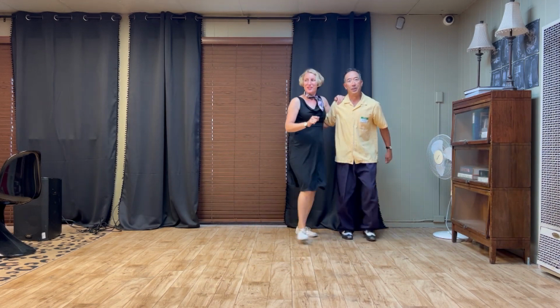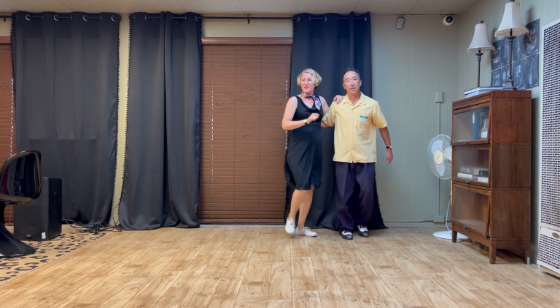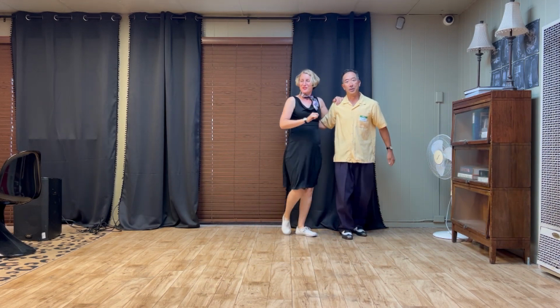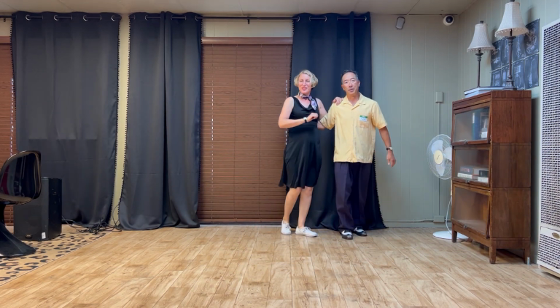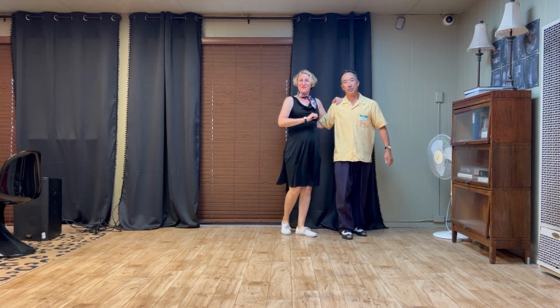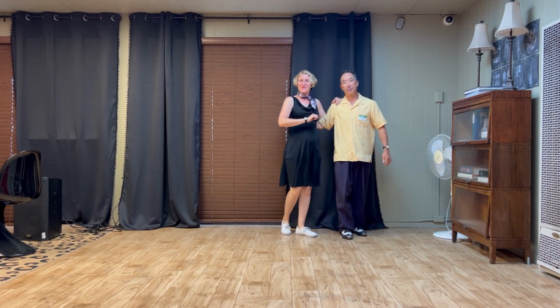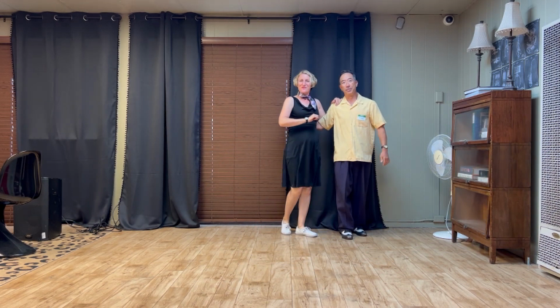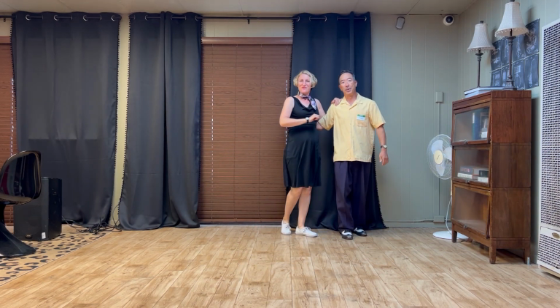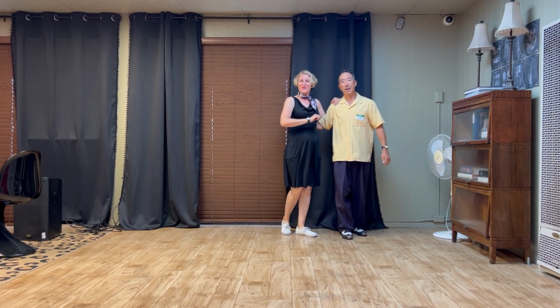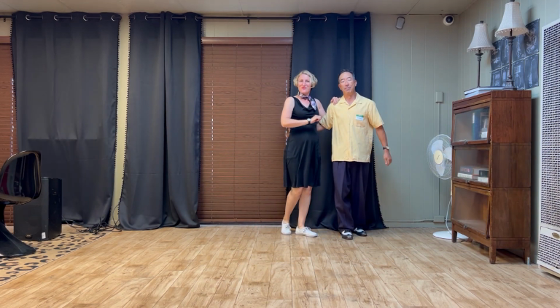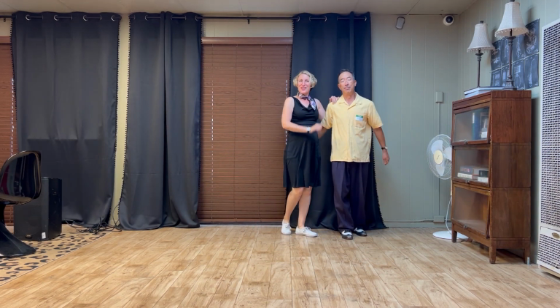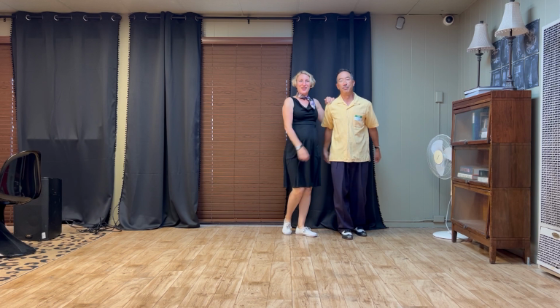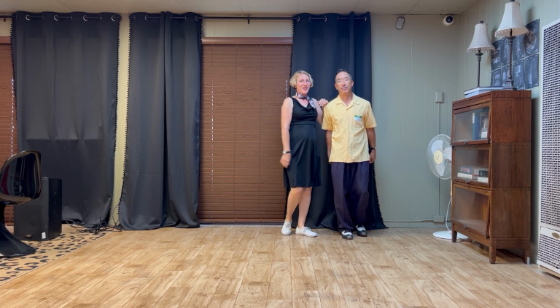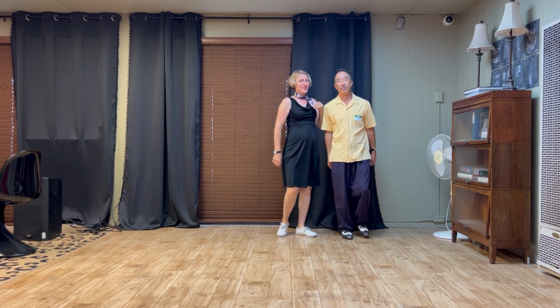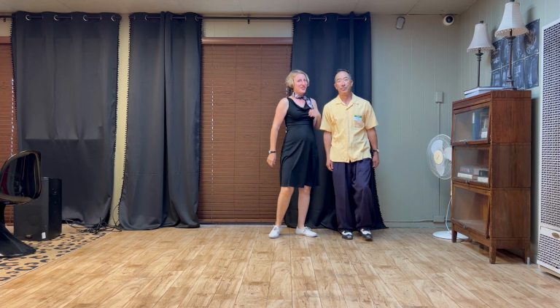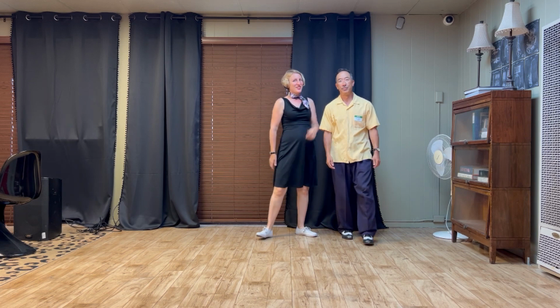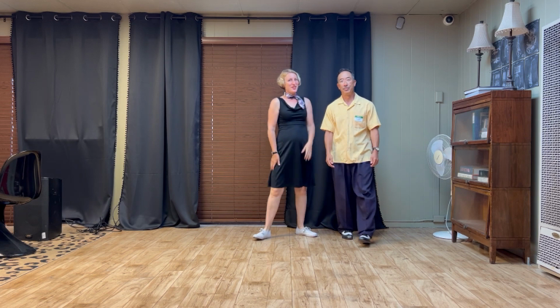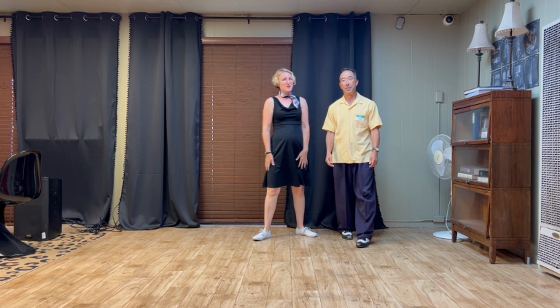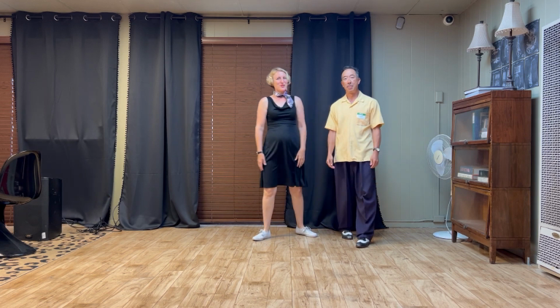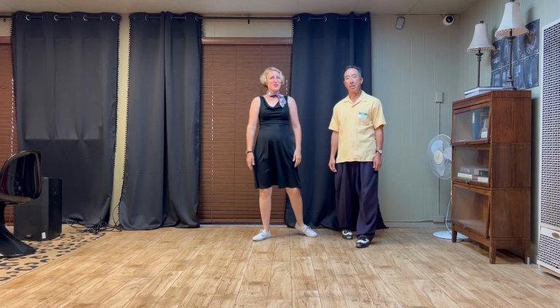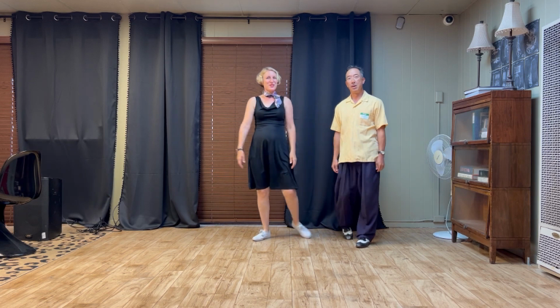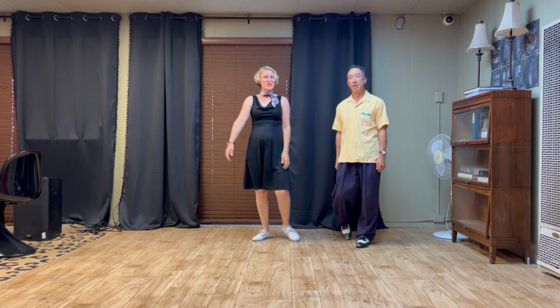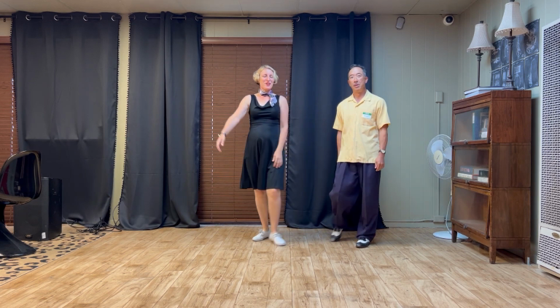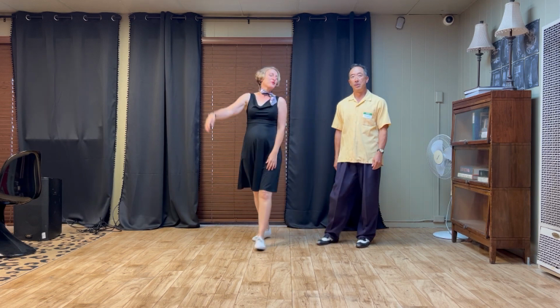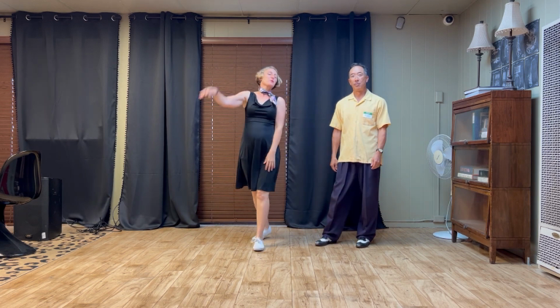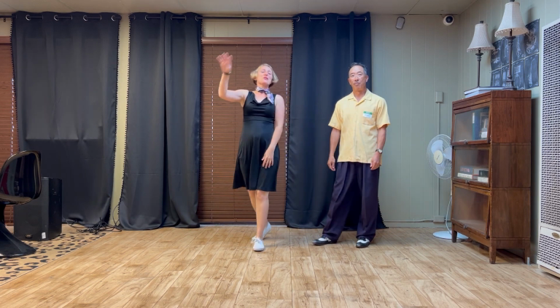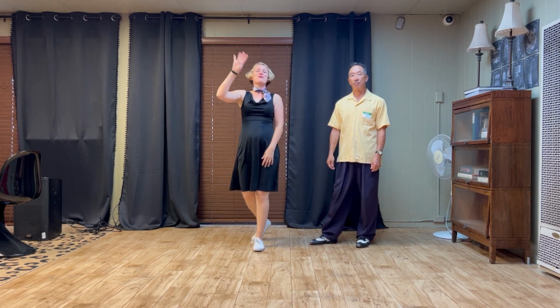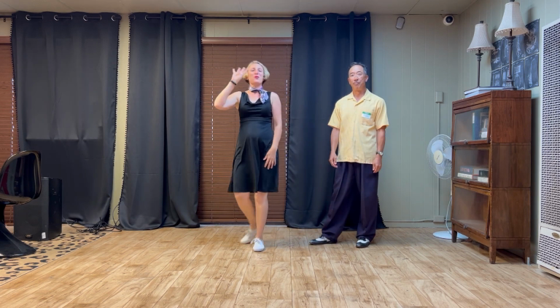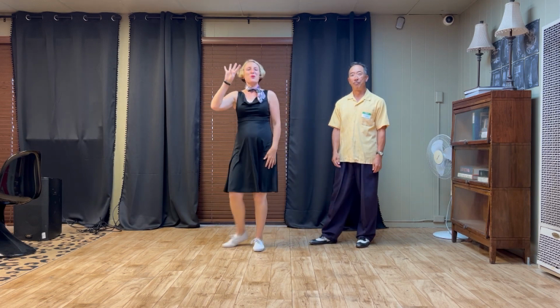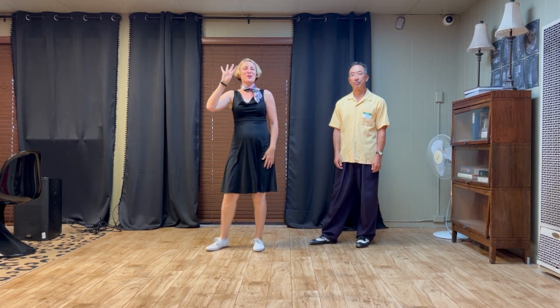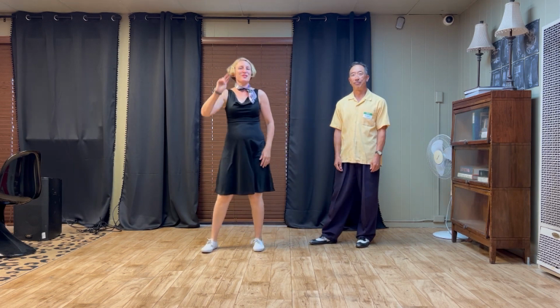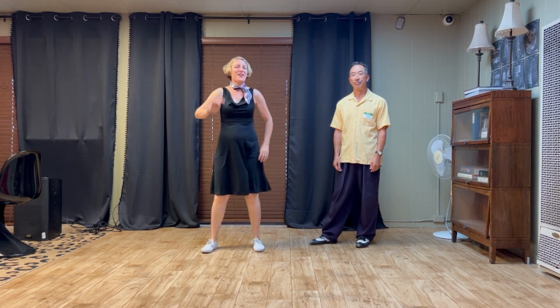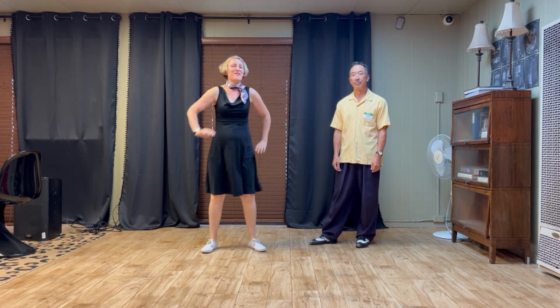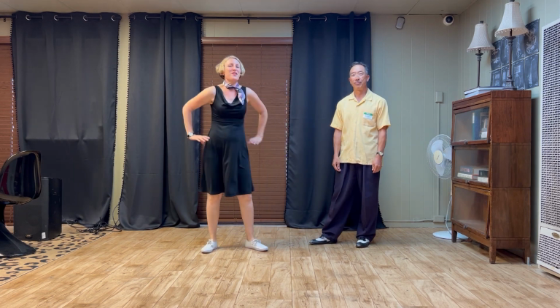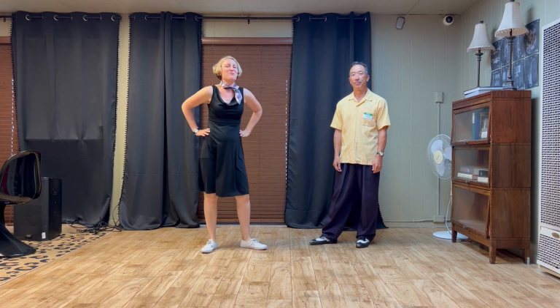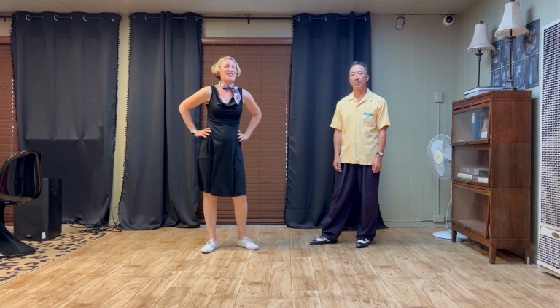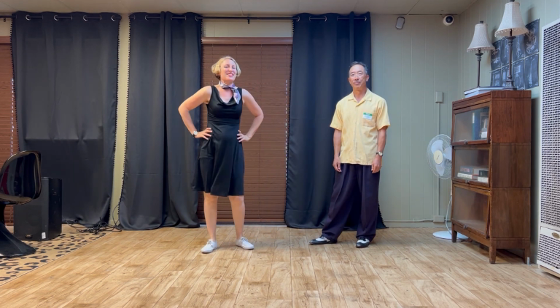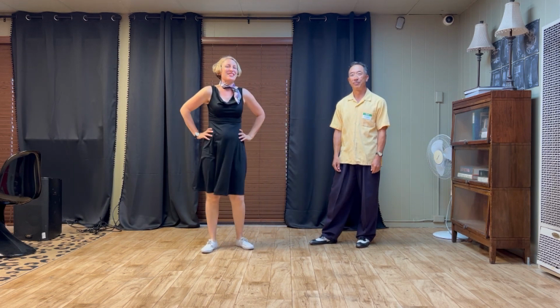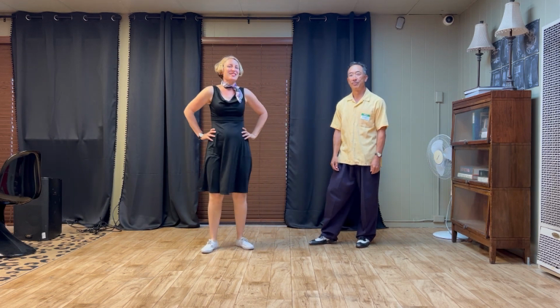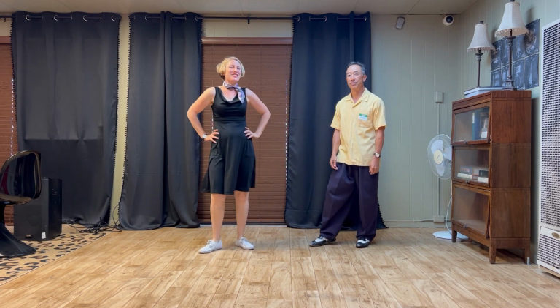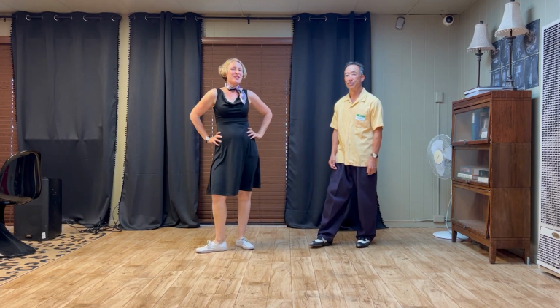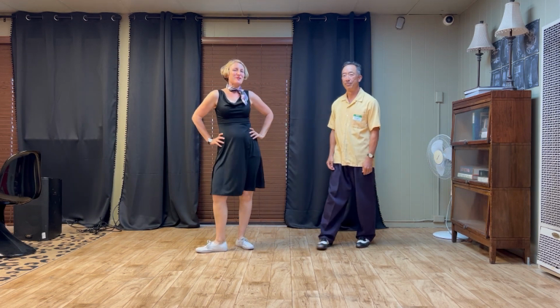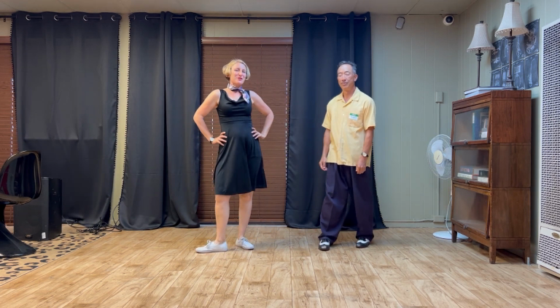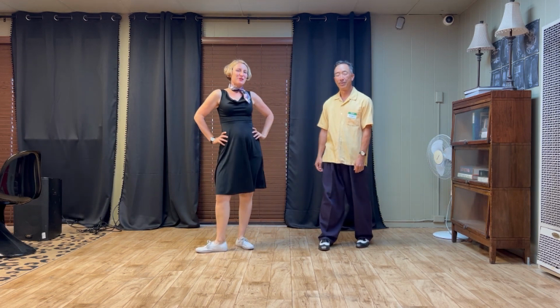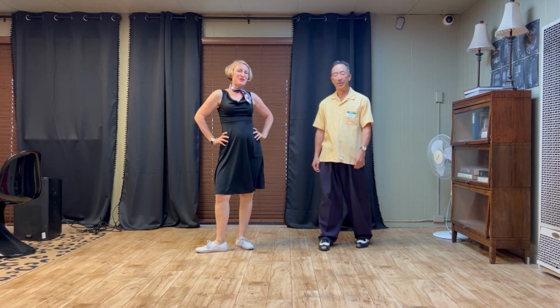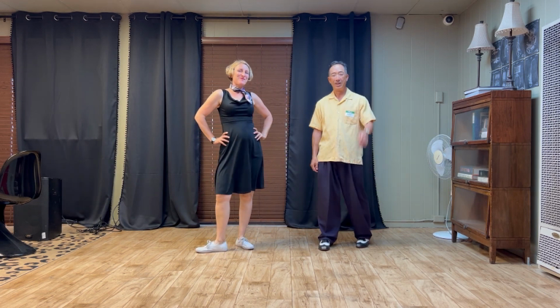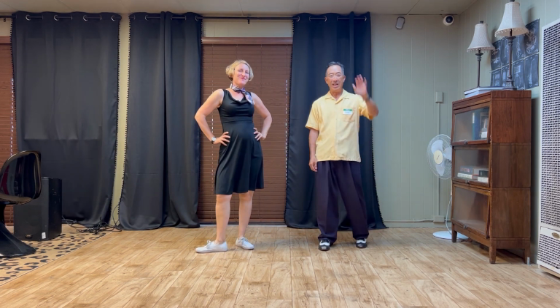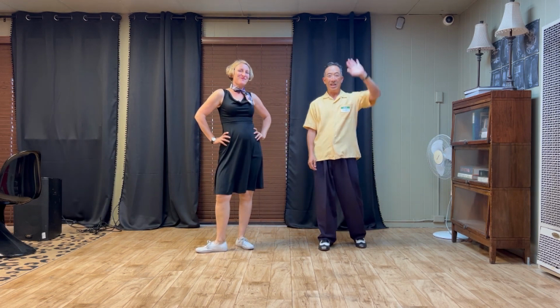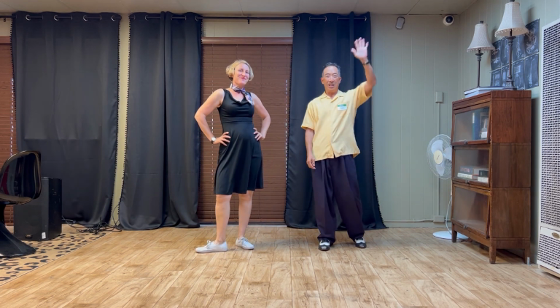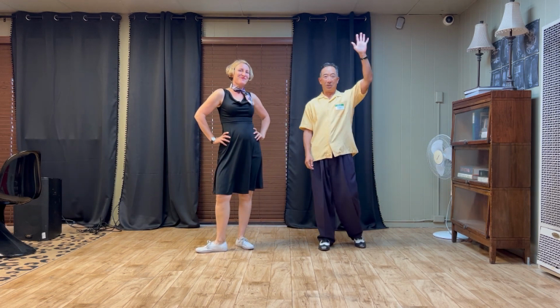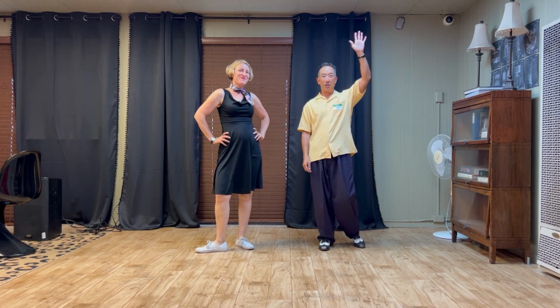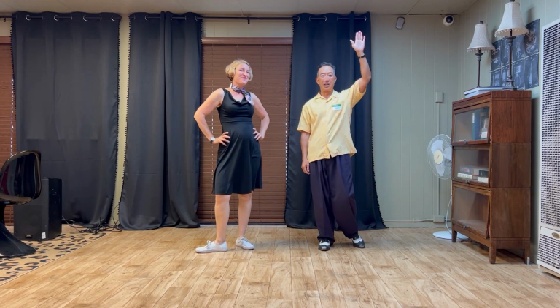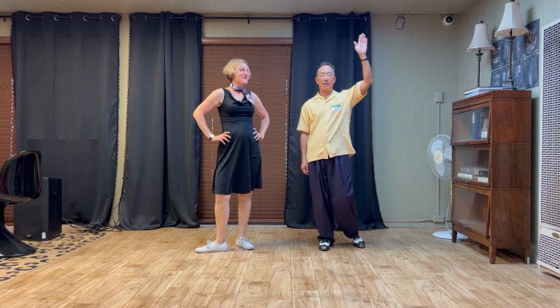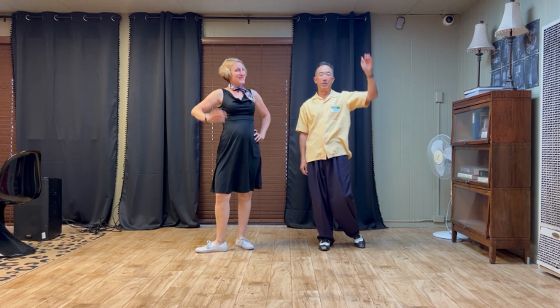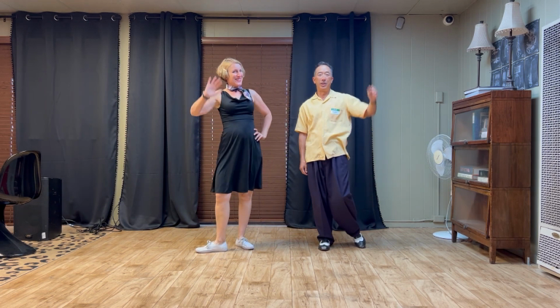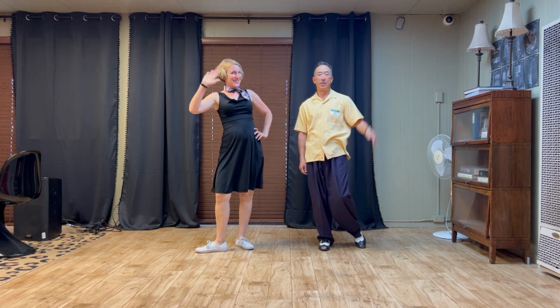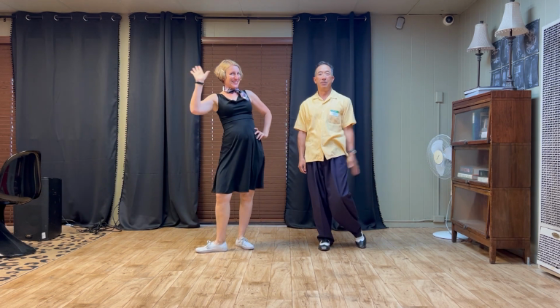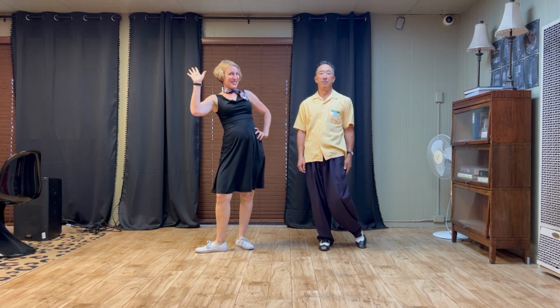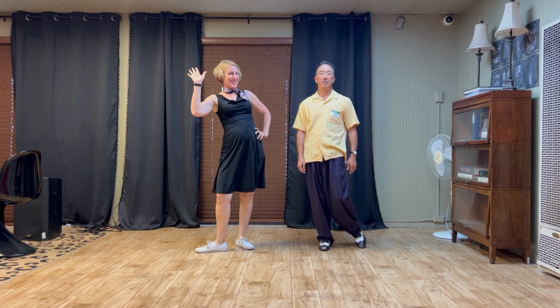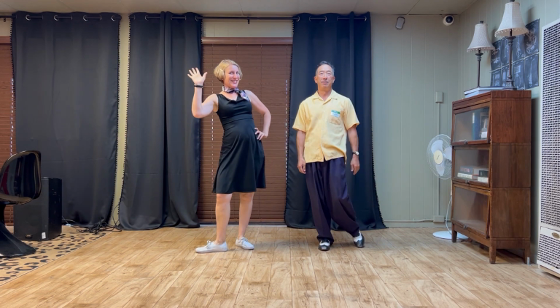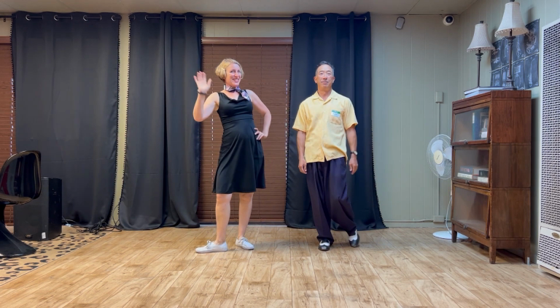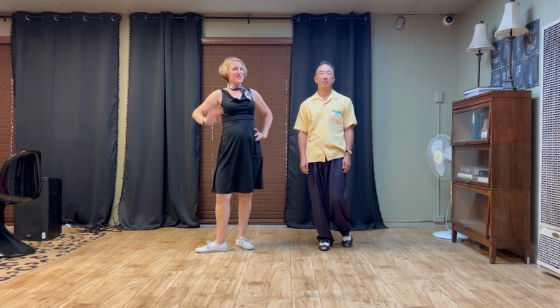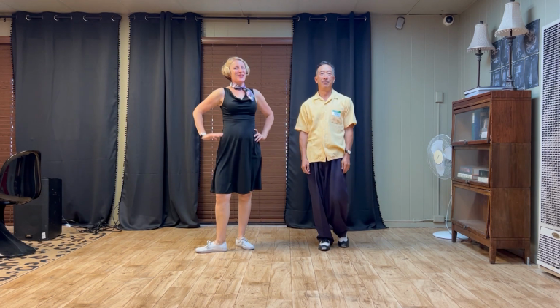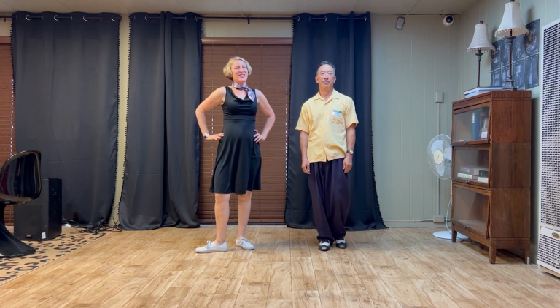That was our new stuff for week four — have fun practicing those steps everyone. So long, see you on the dance floor!